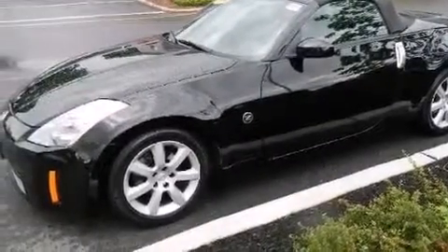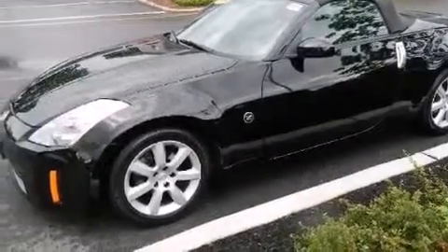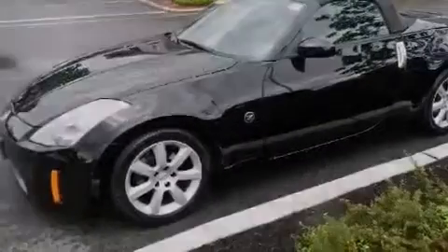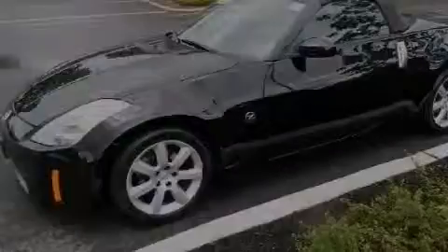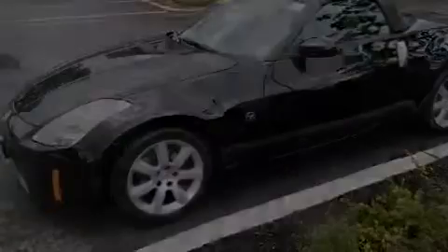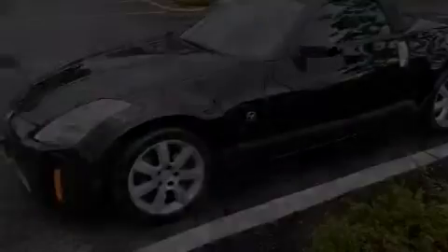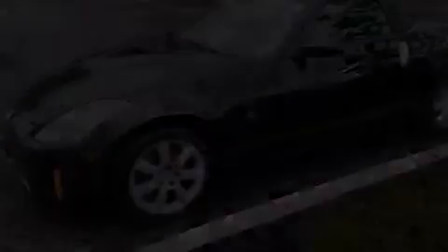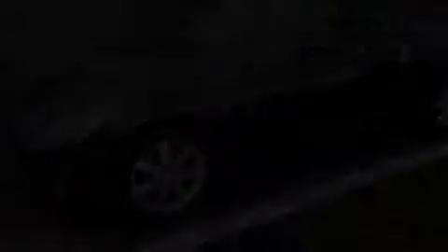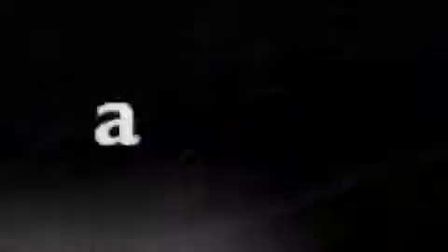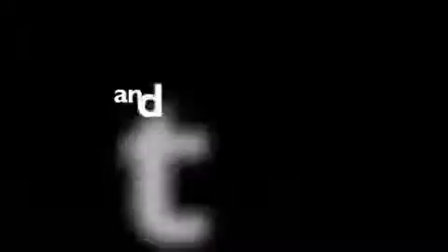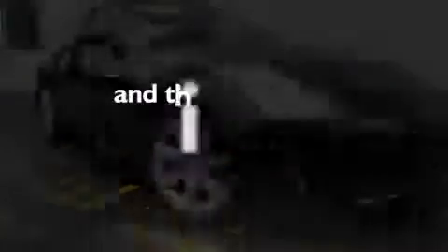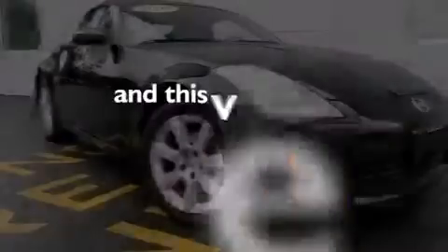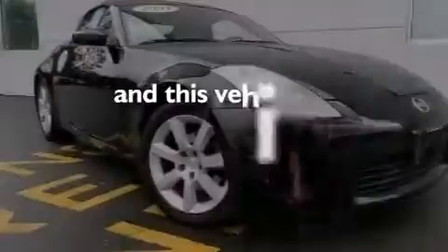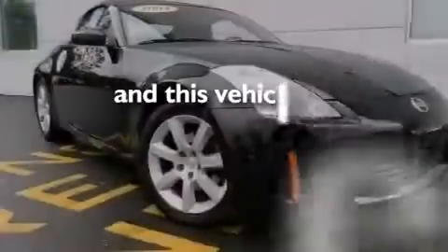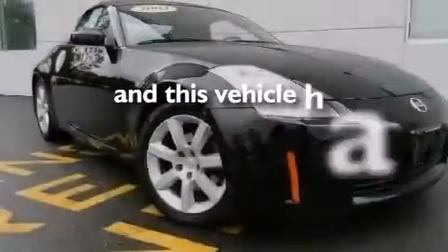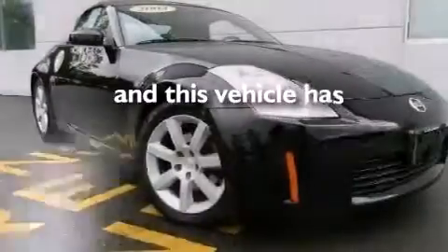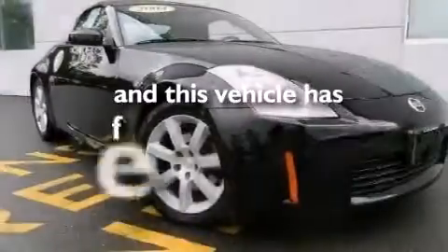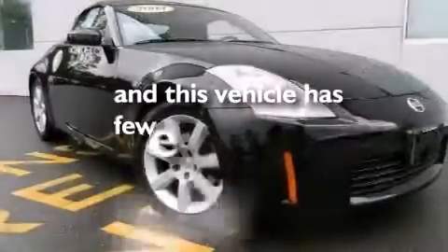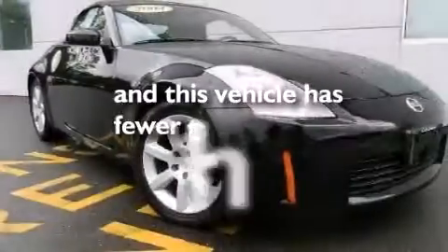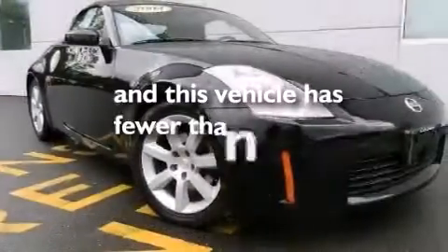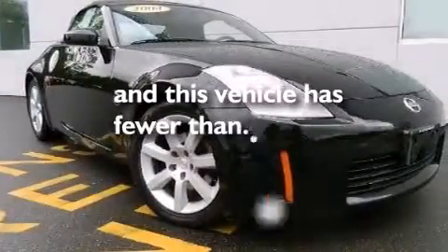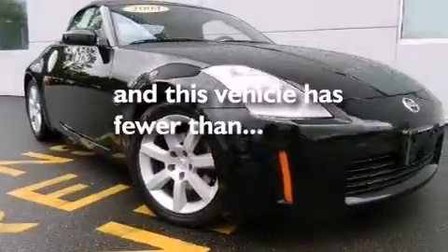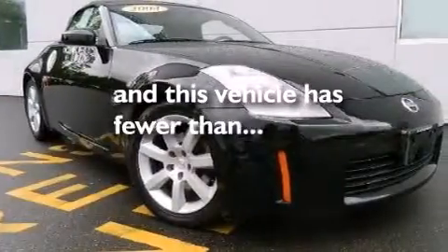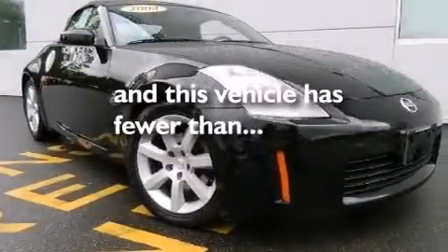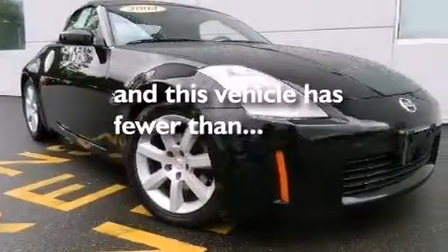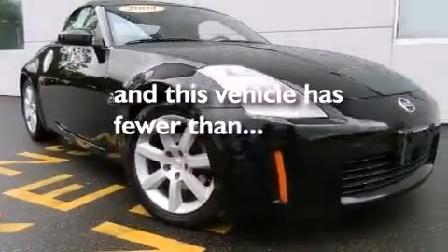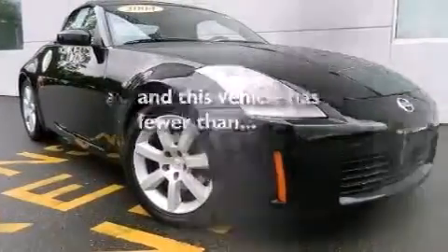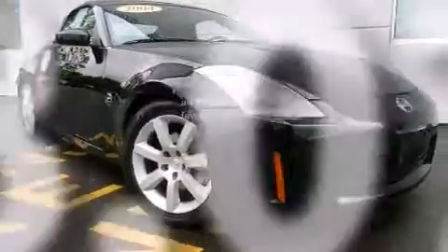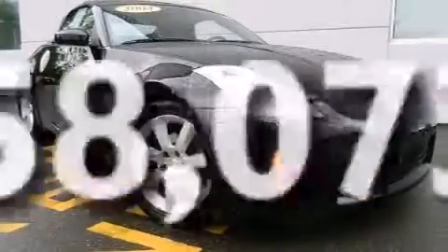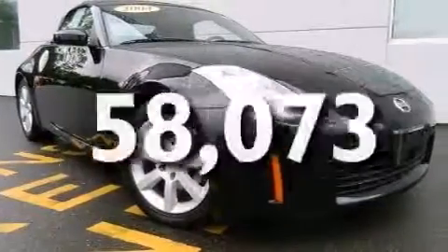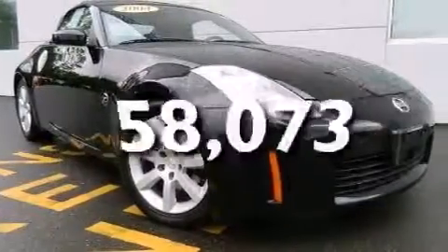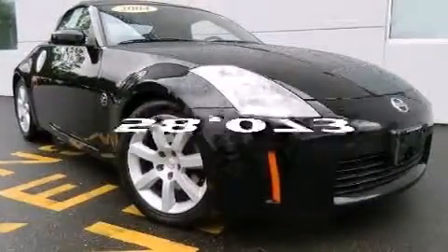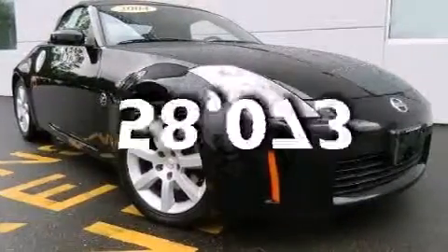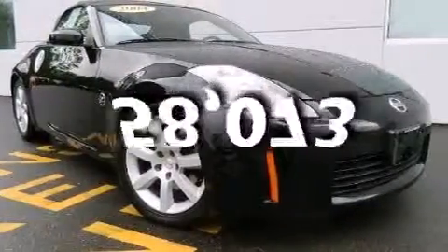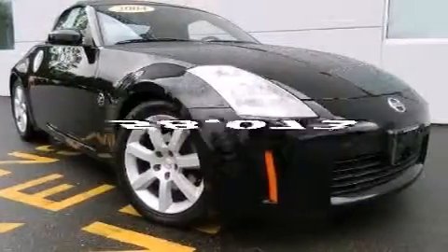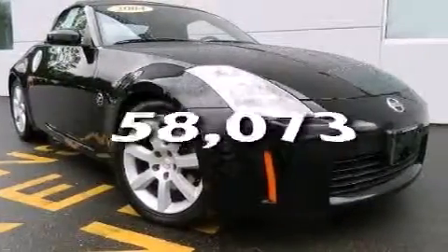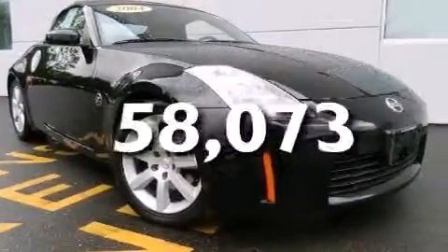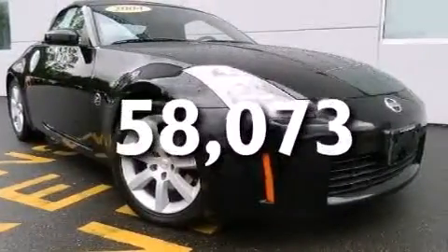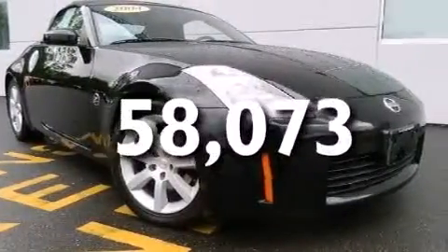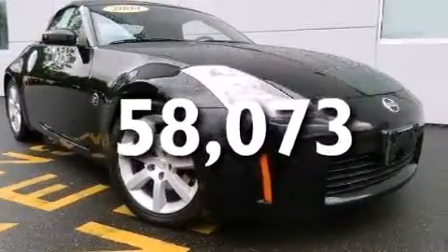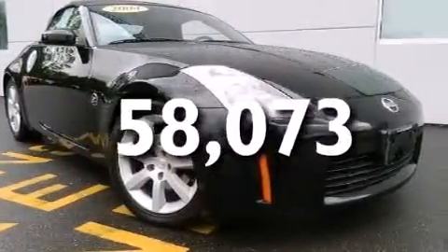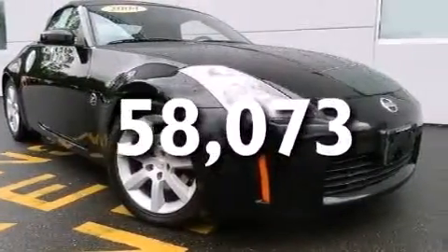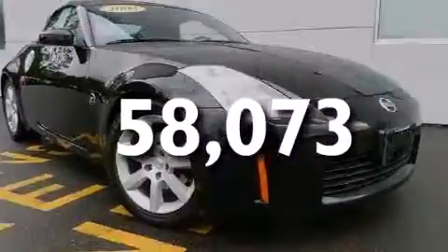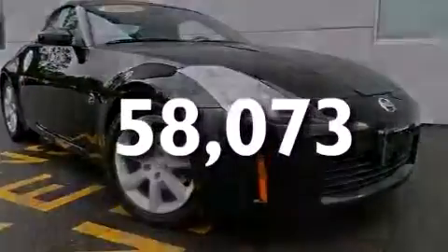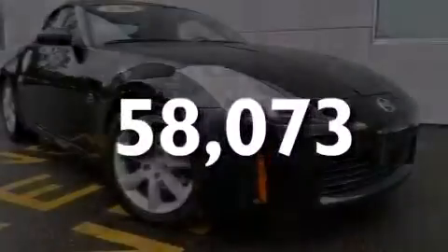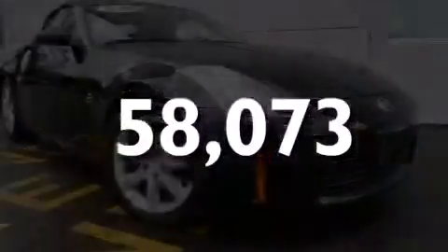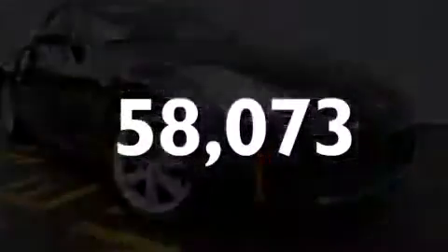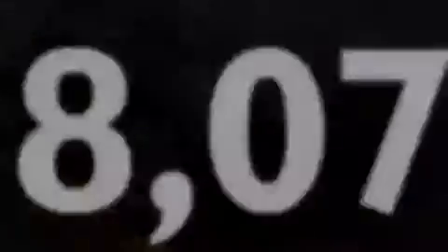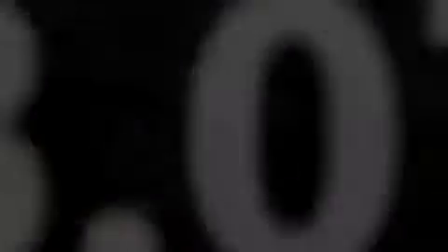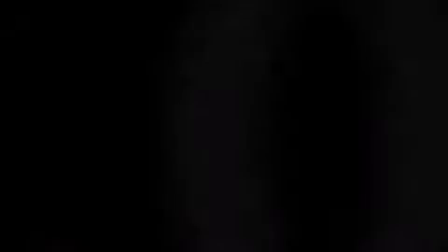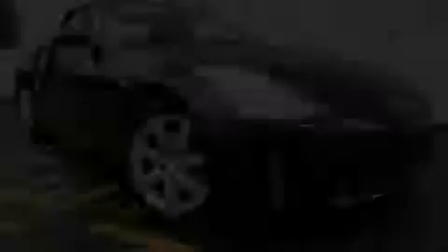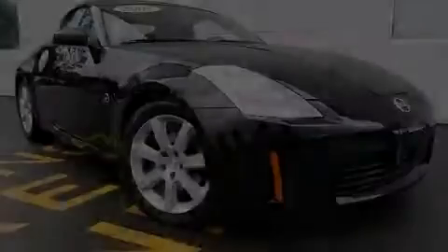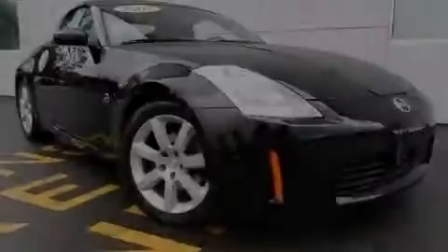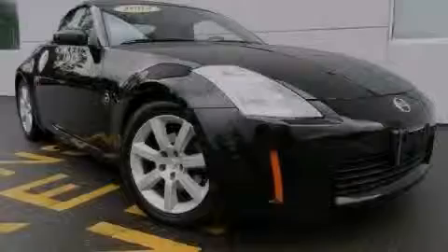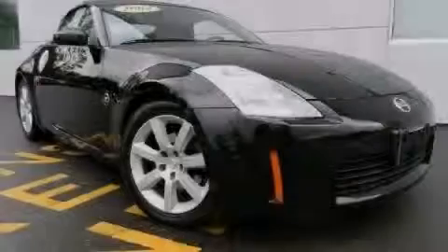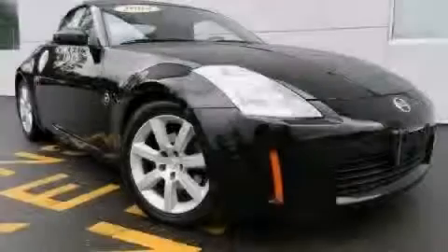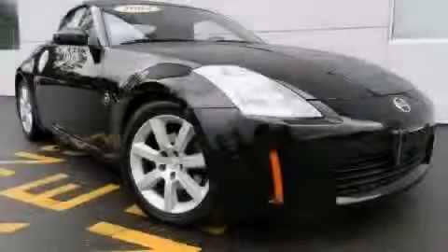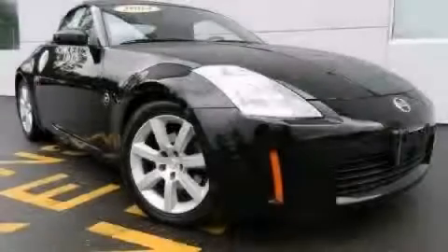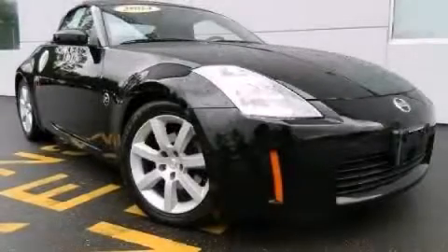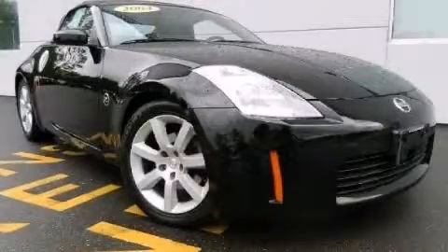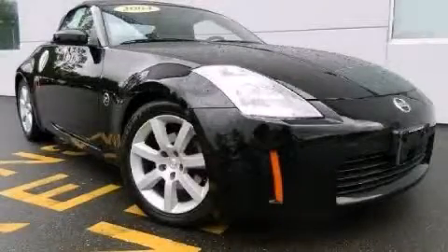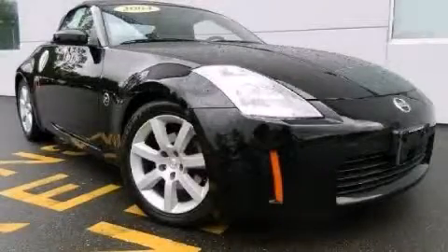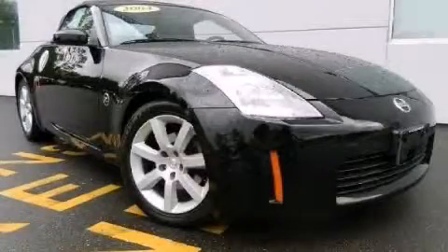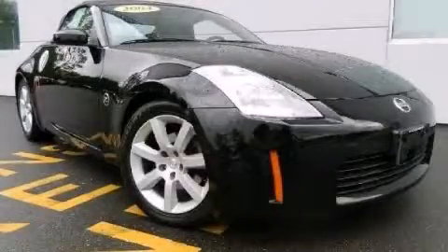This vehicle has less than 59,000 miles. Stop by today and test drive this automobile for yourself.